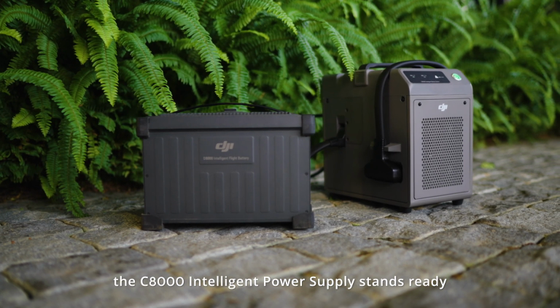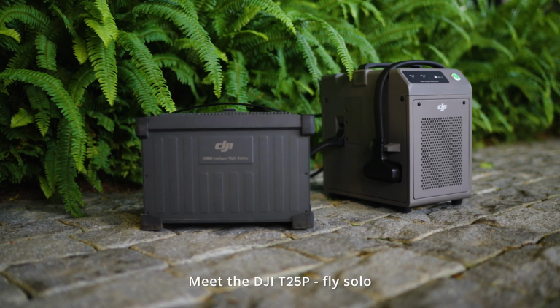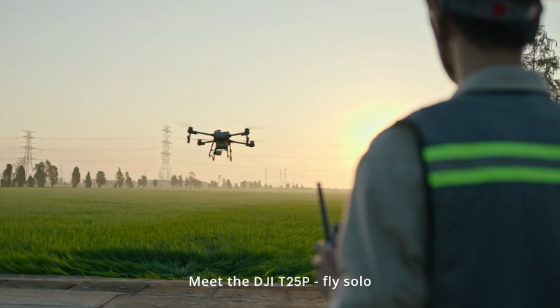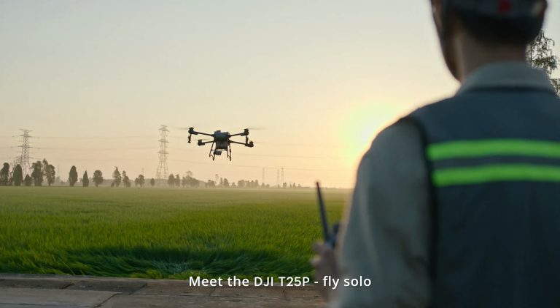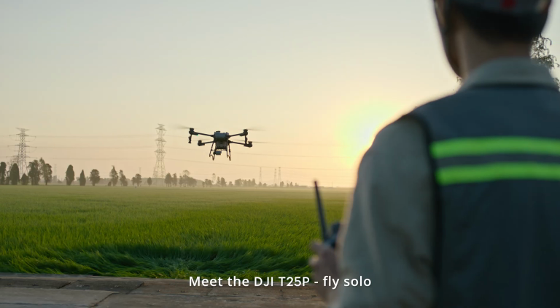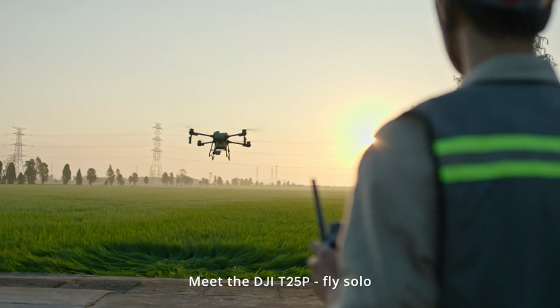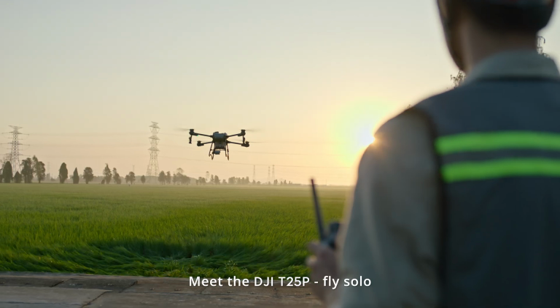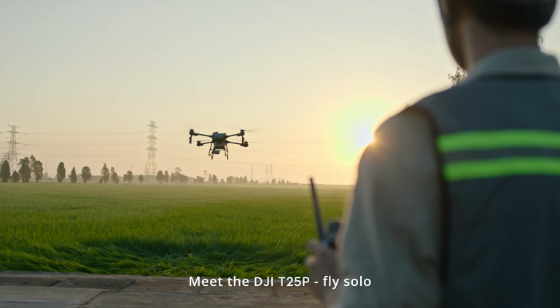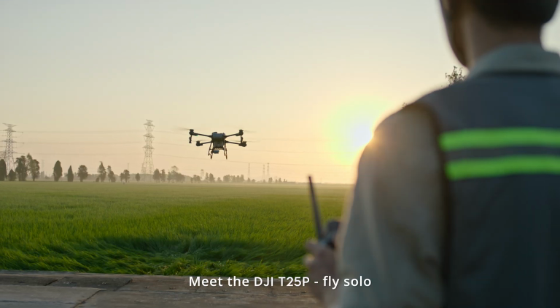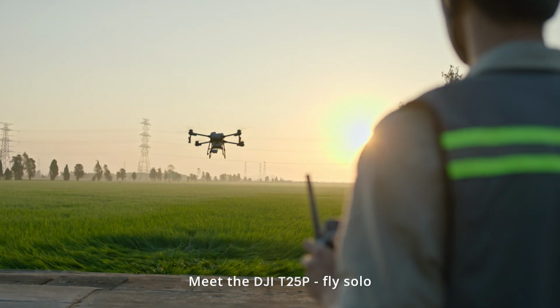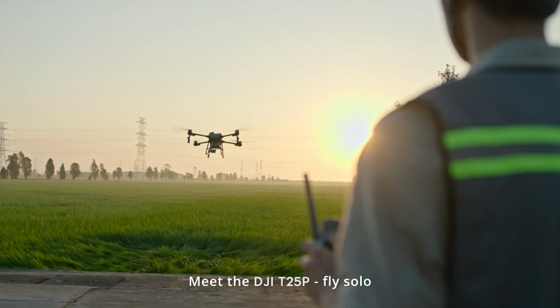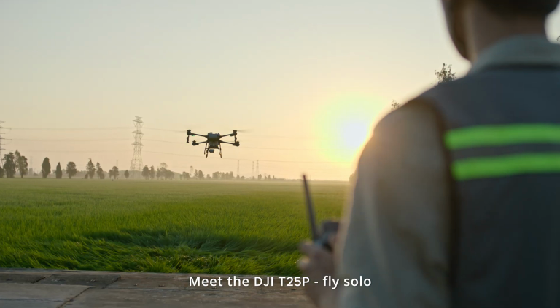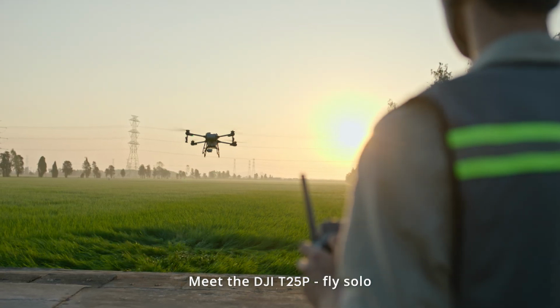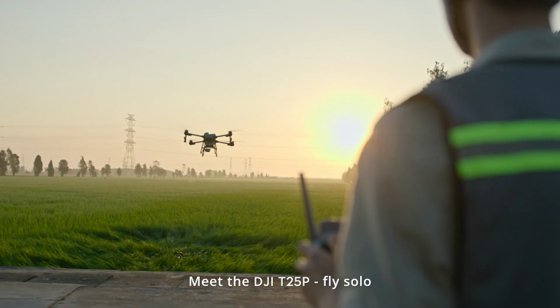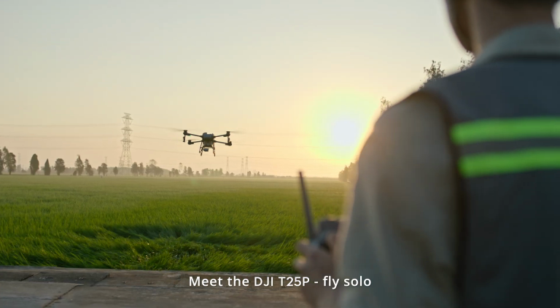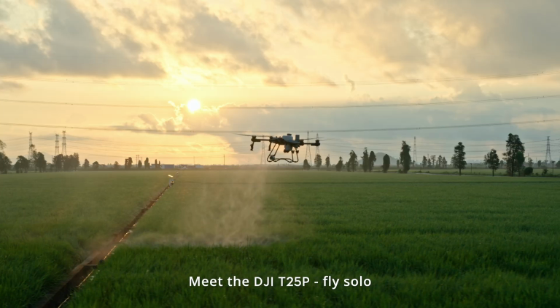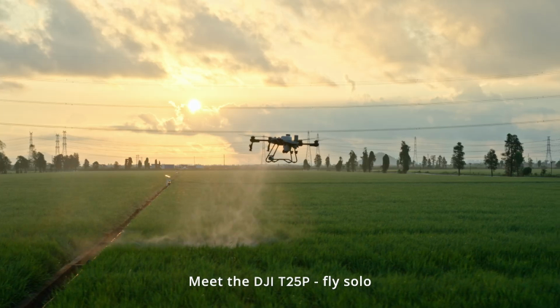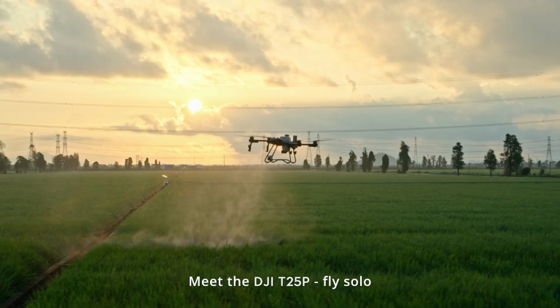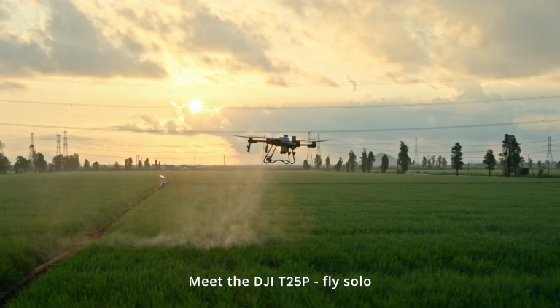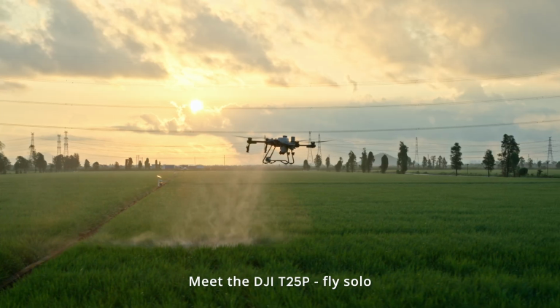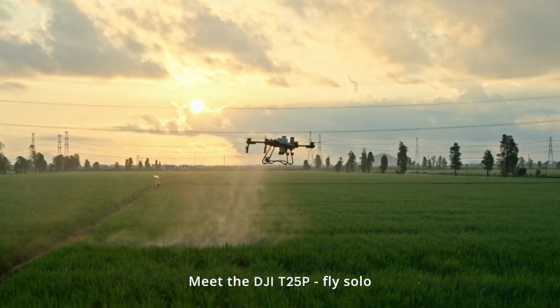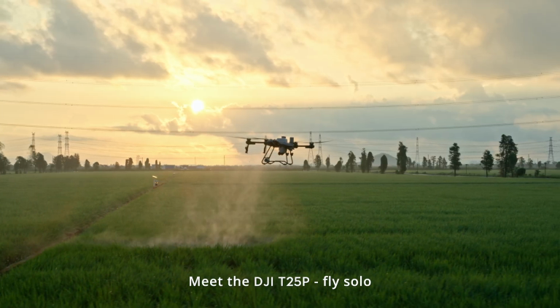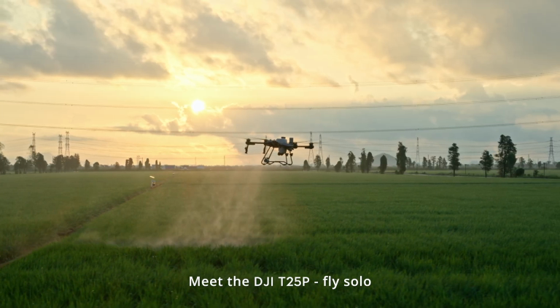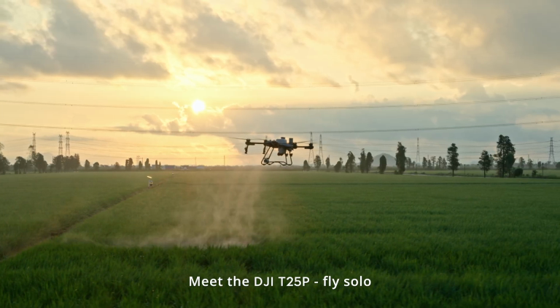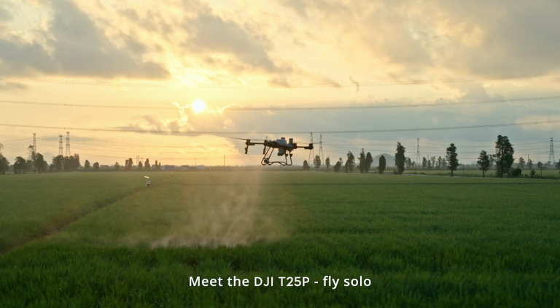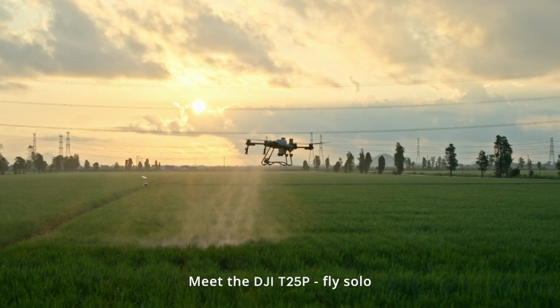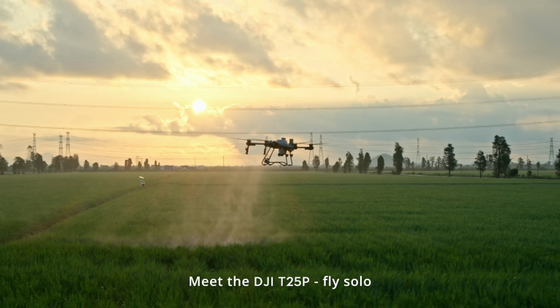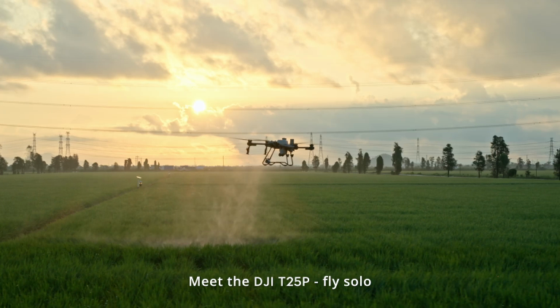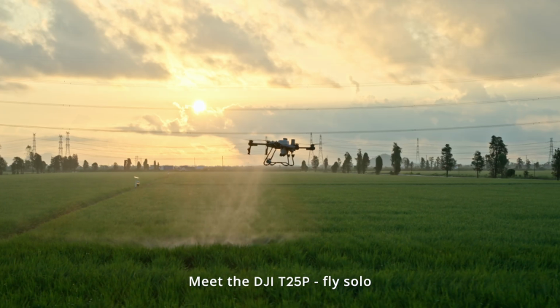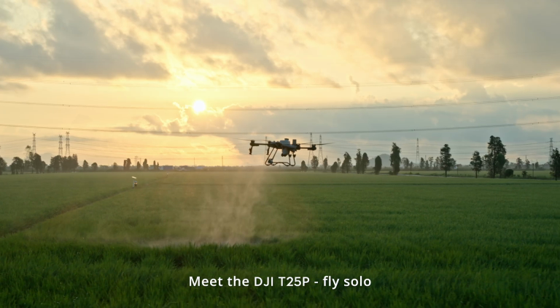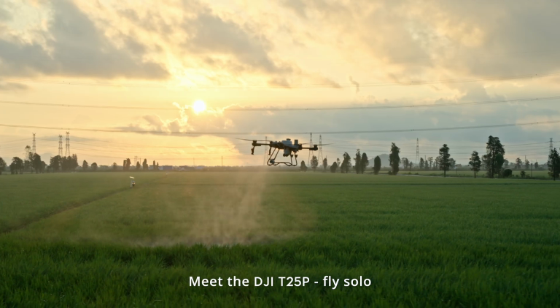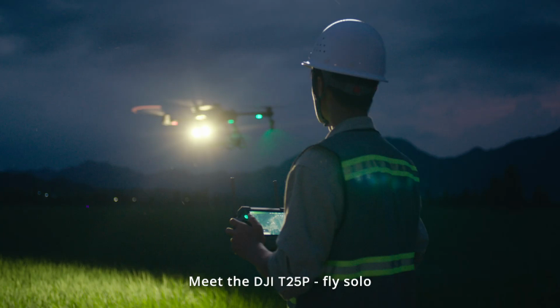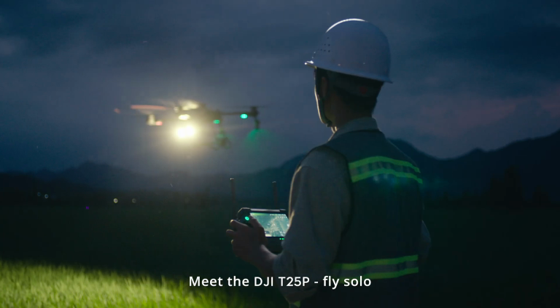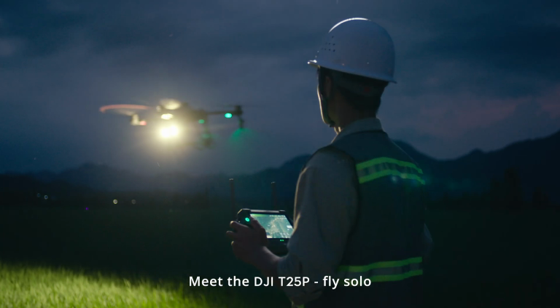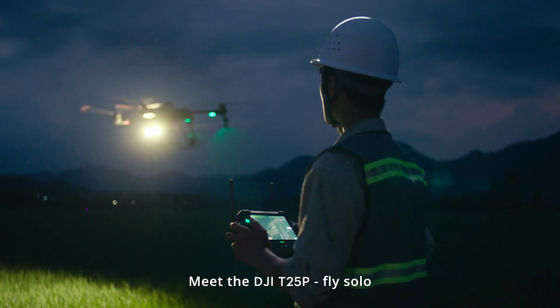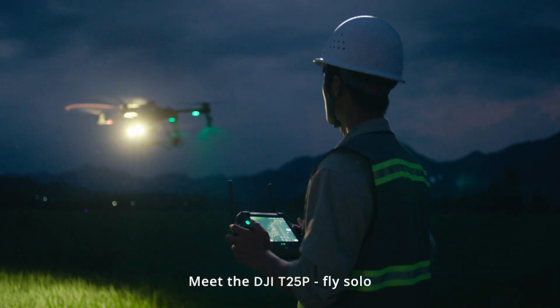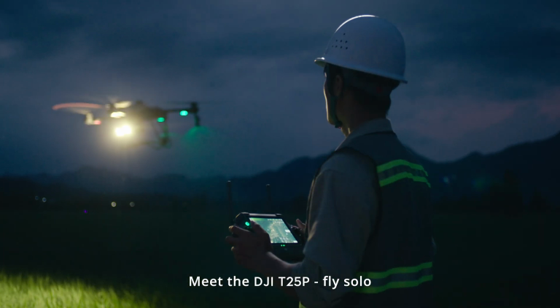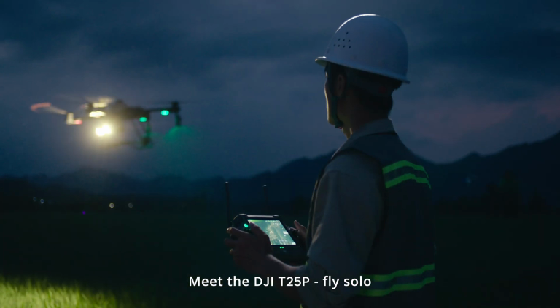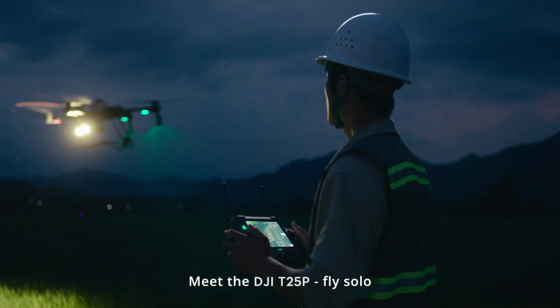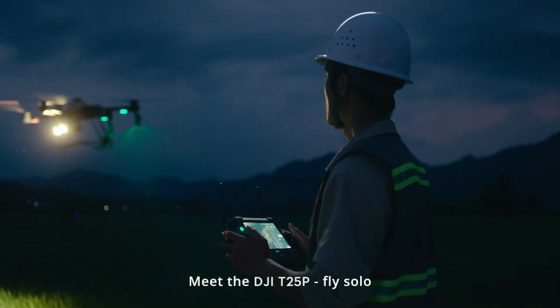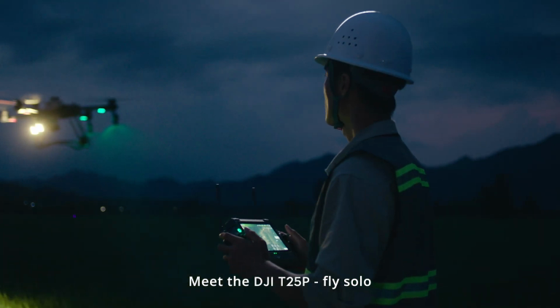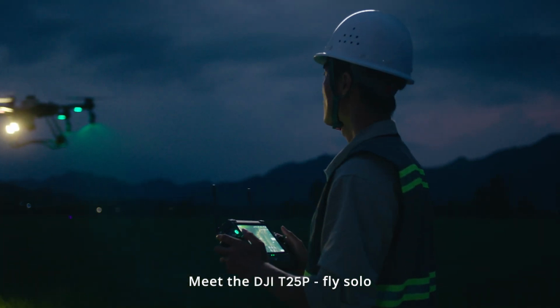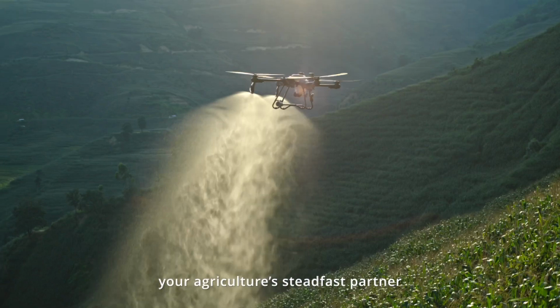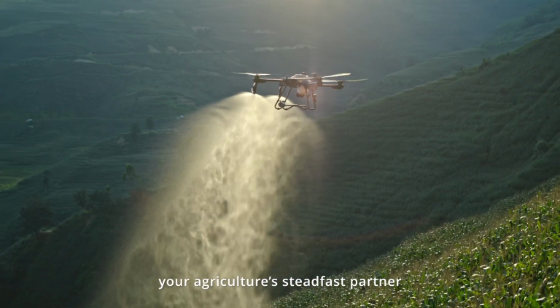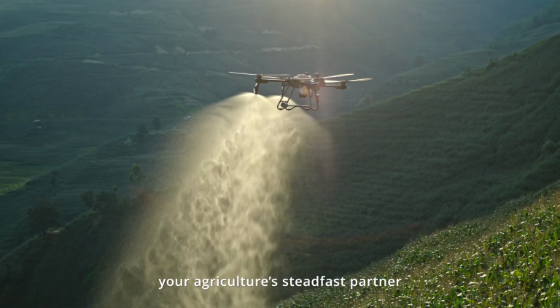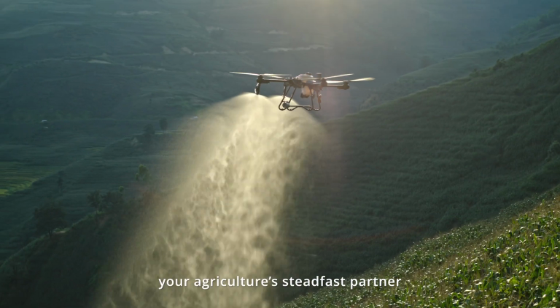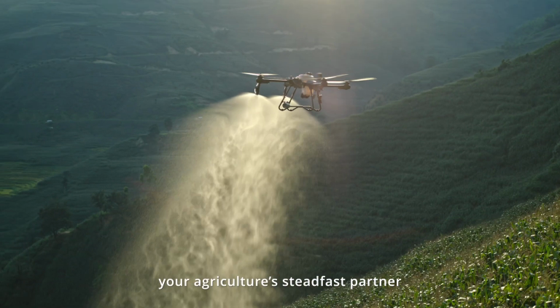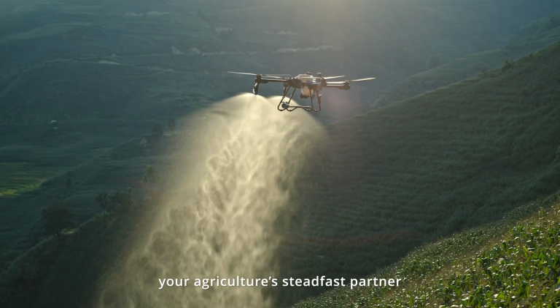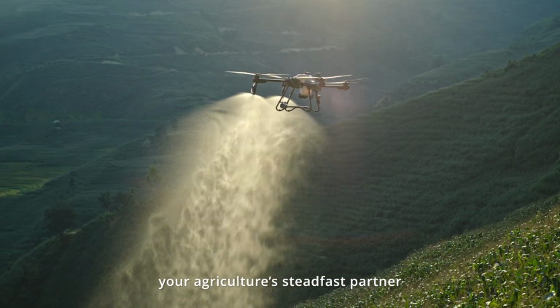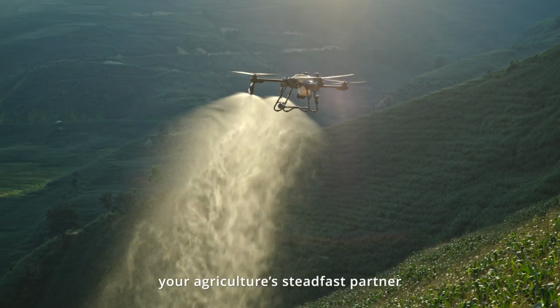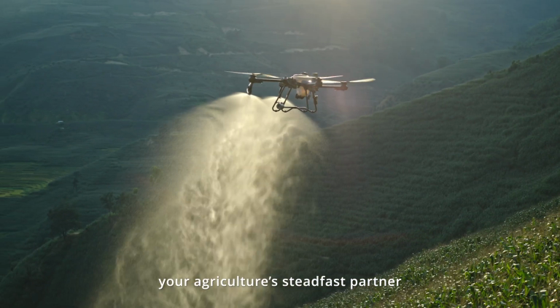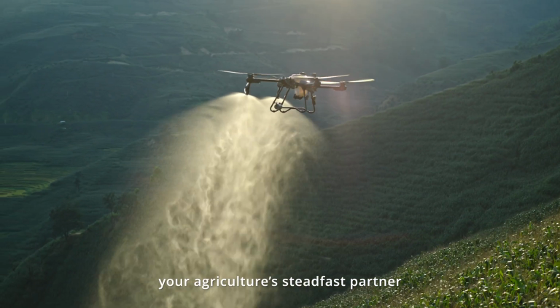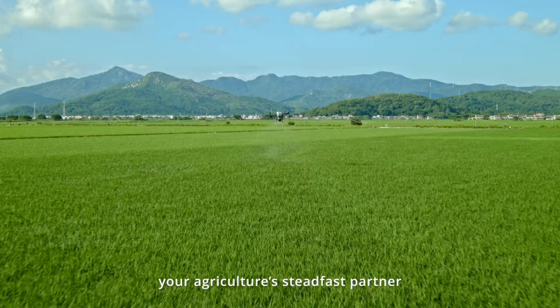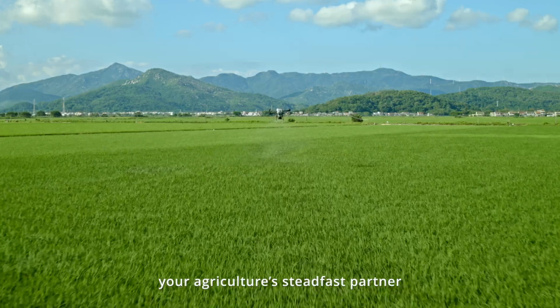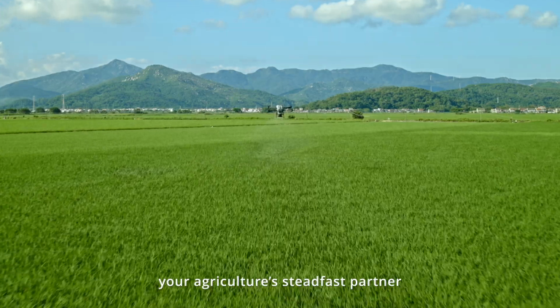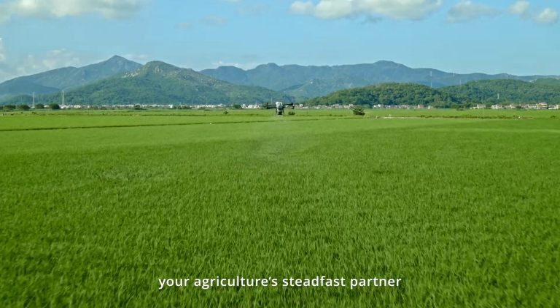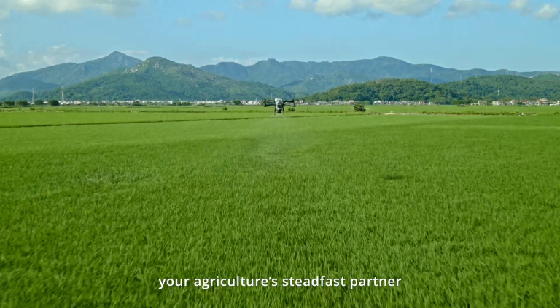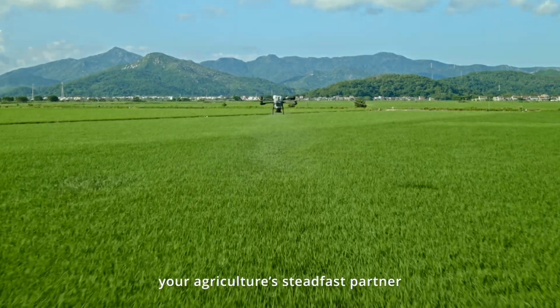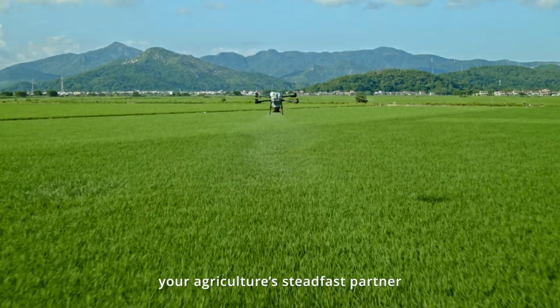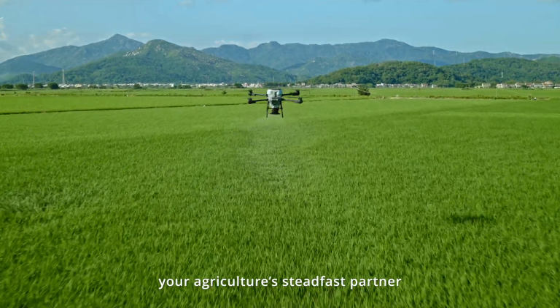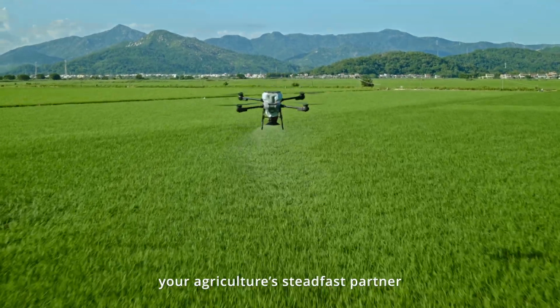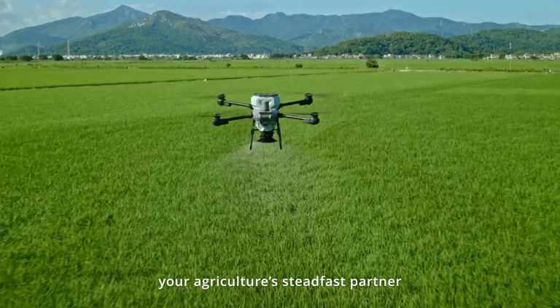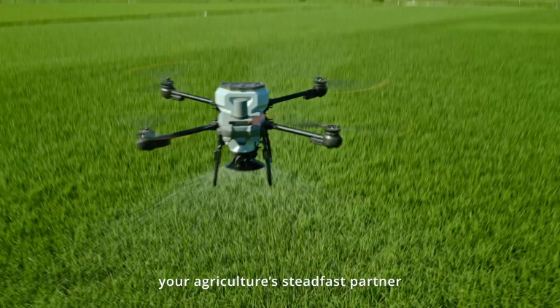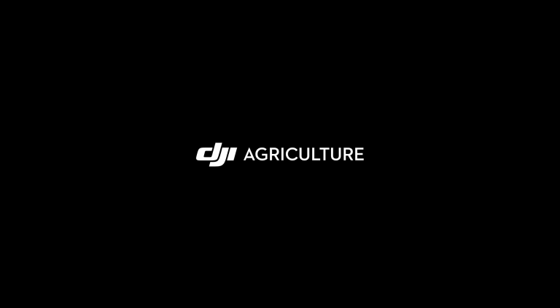Meet the DJI T25P — FlySolo, your agriculture's steadfast partner.